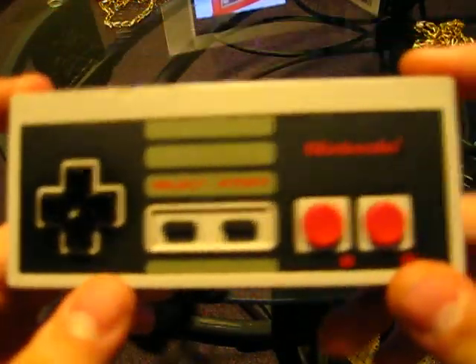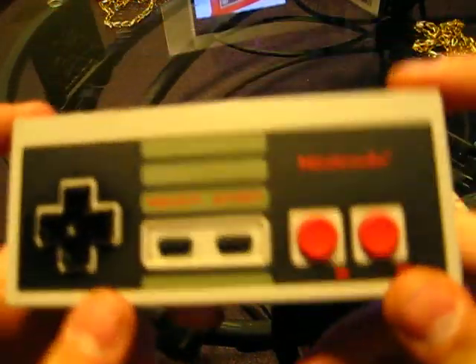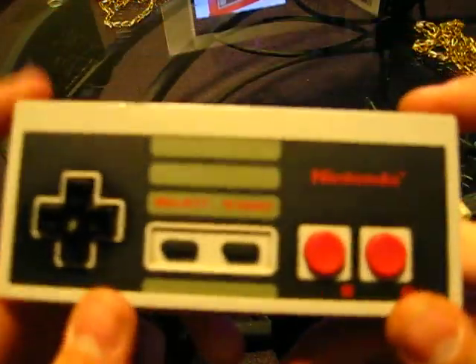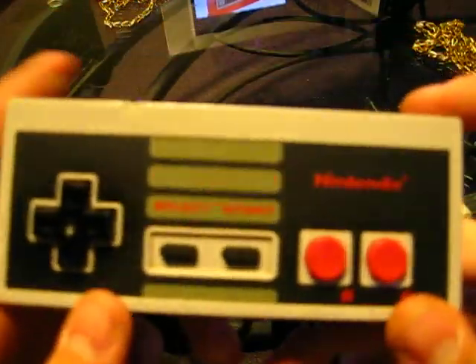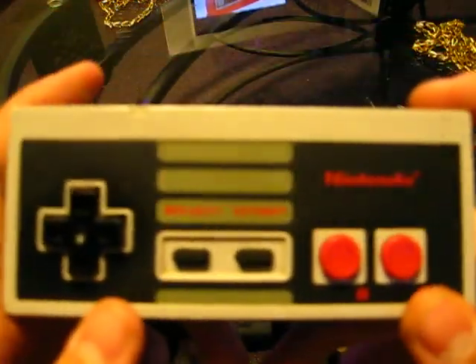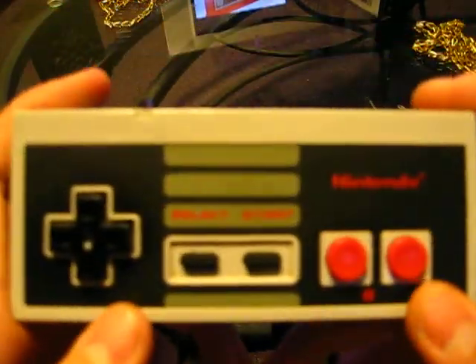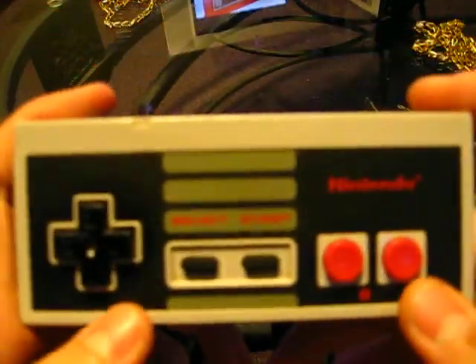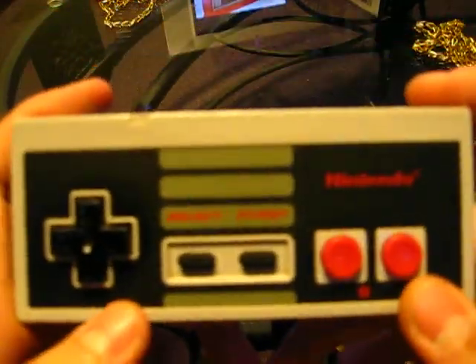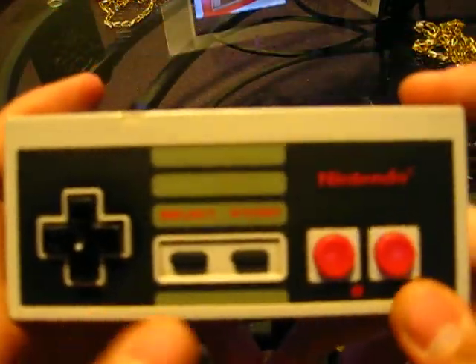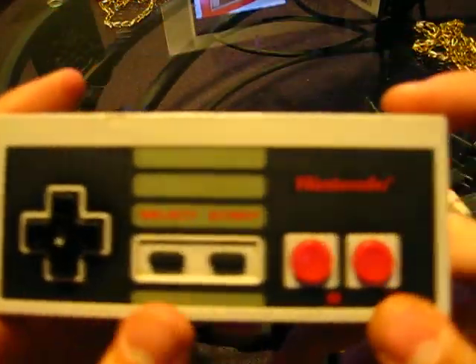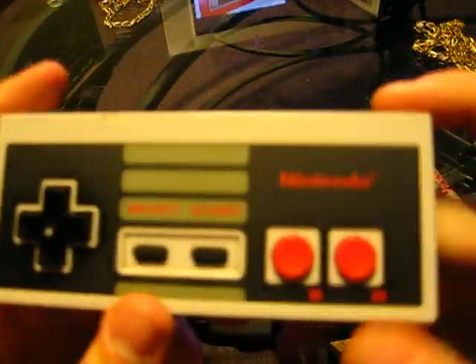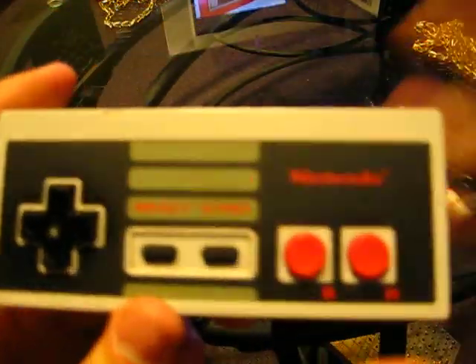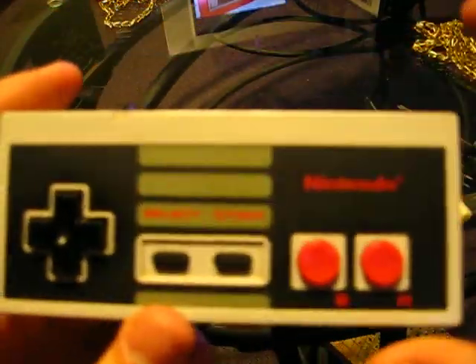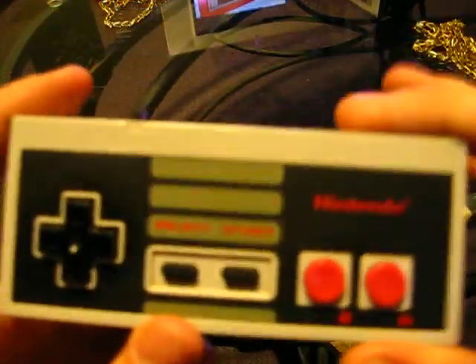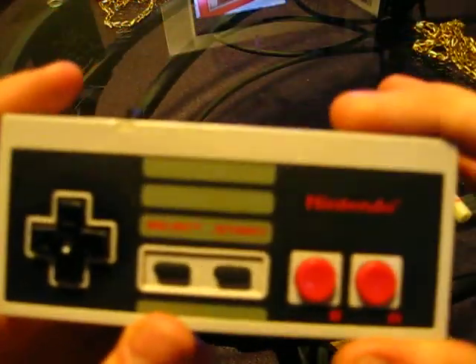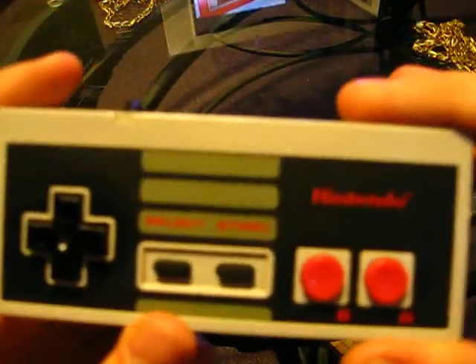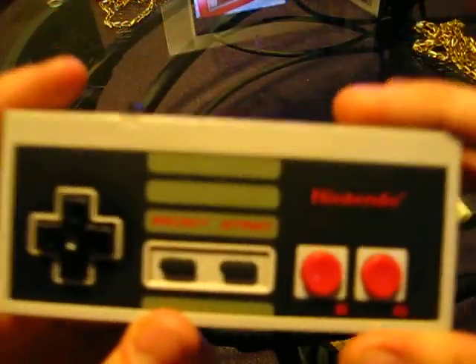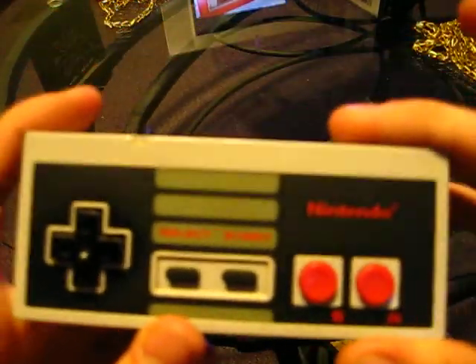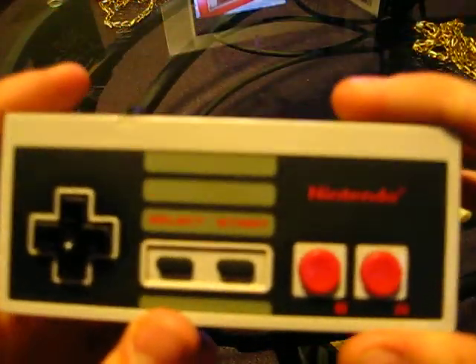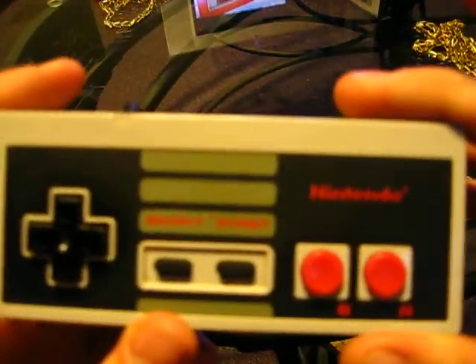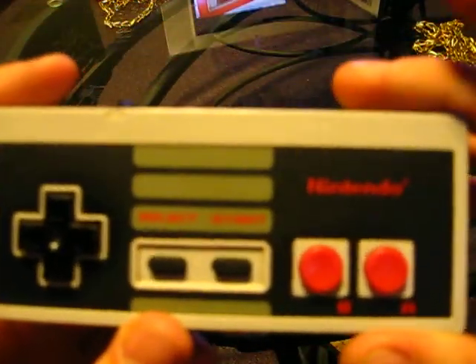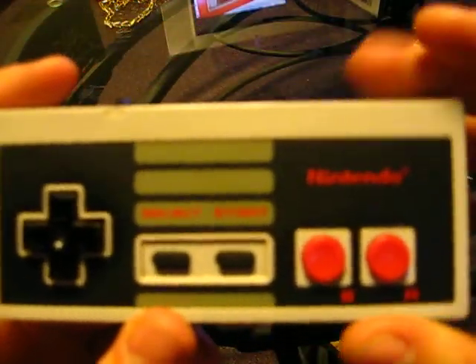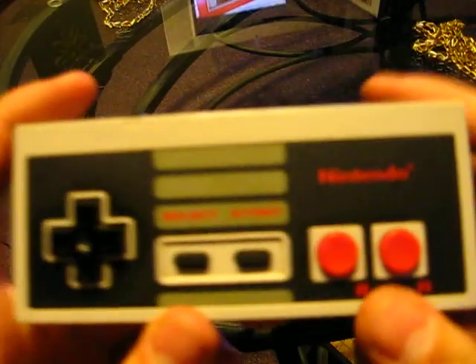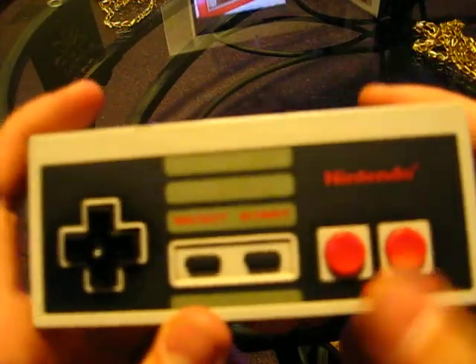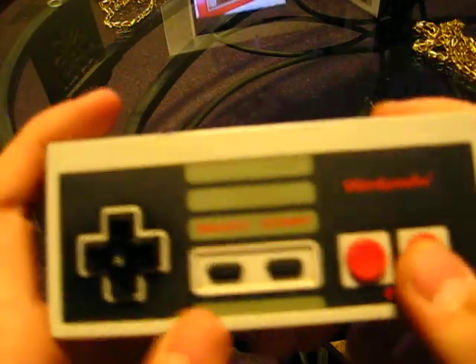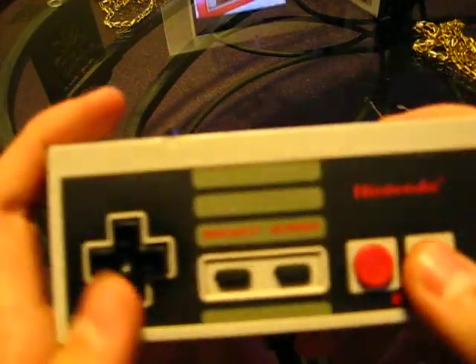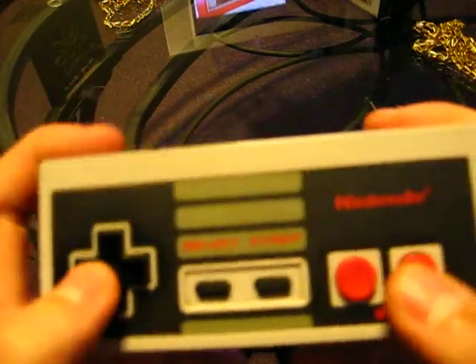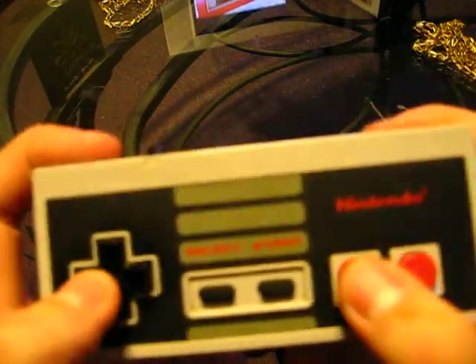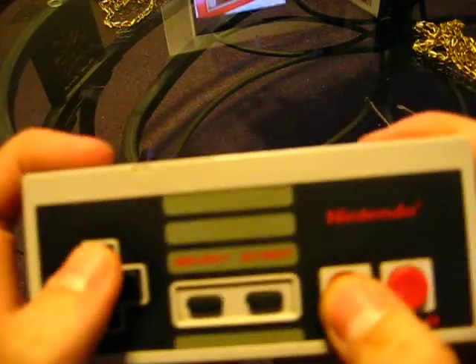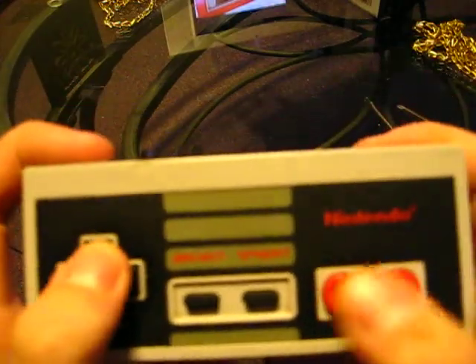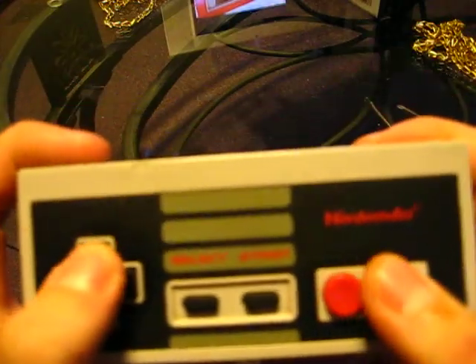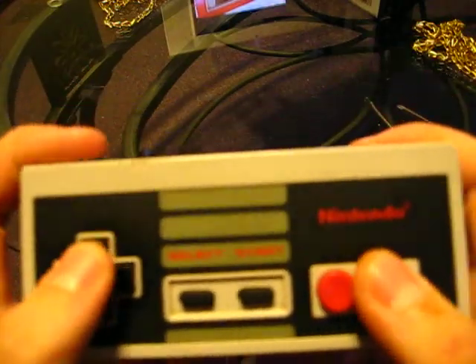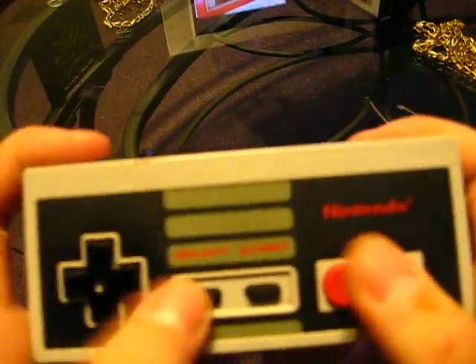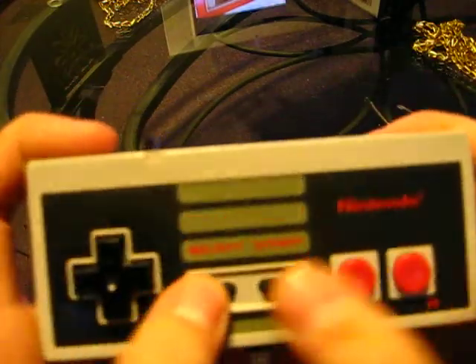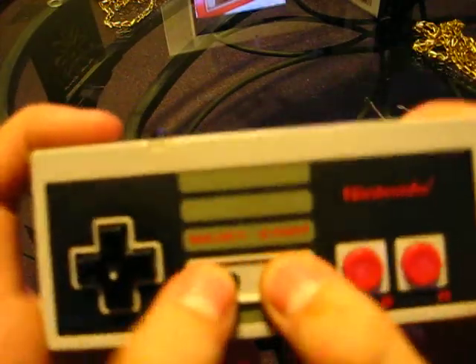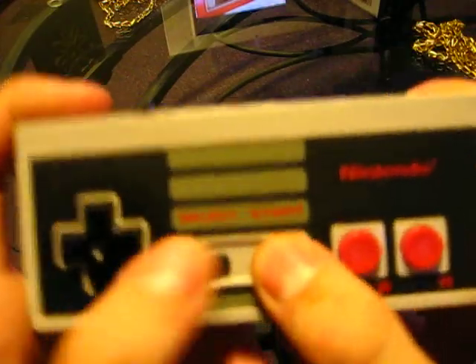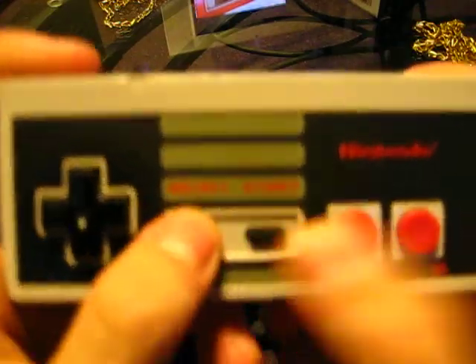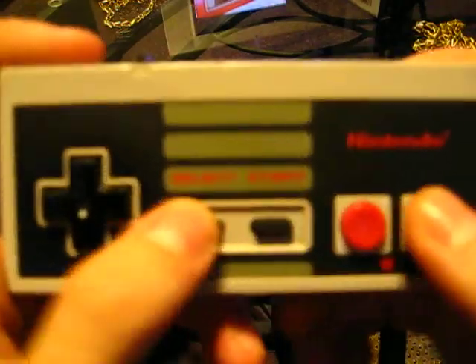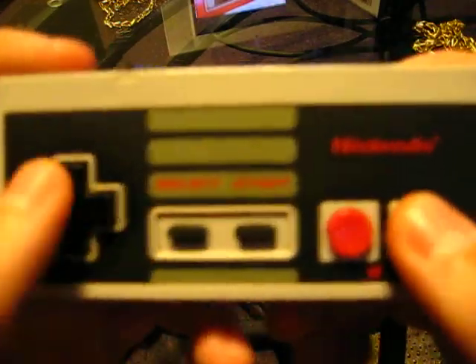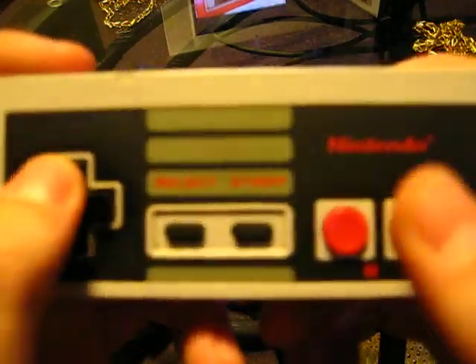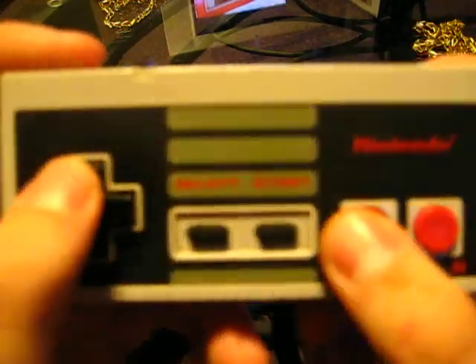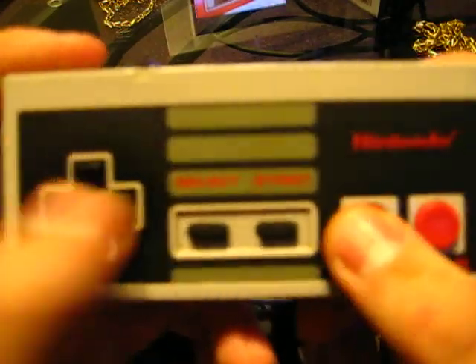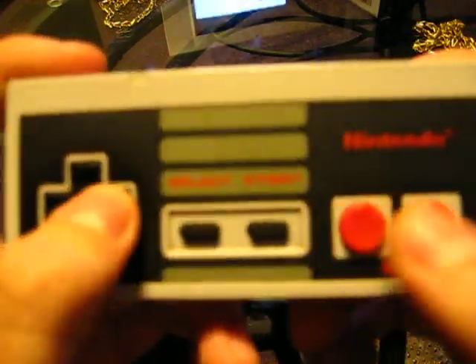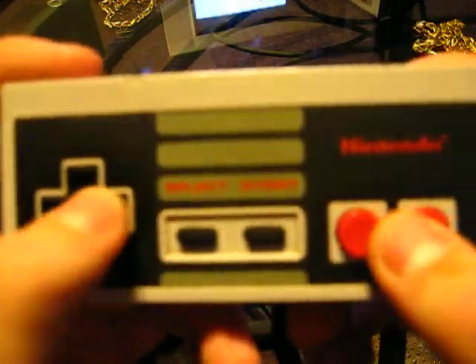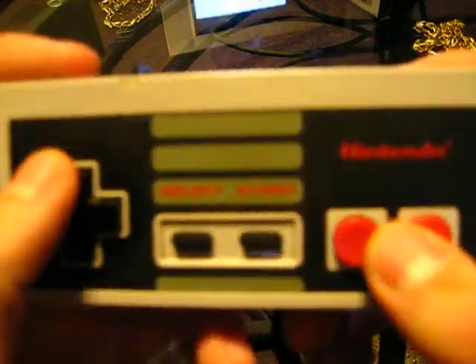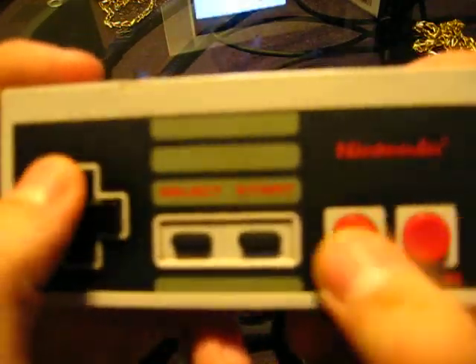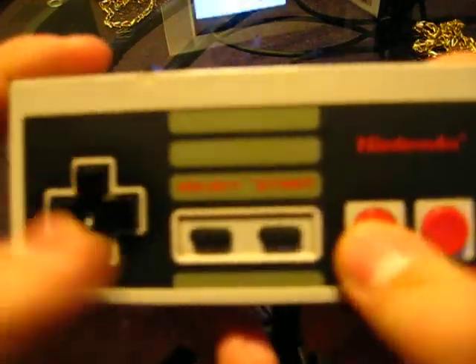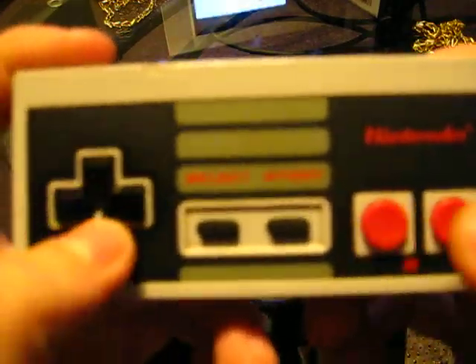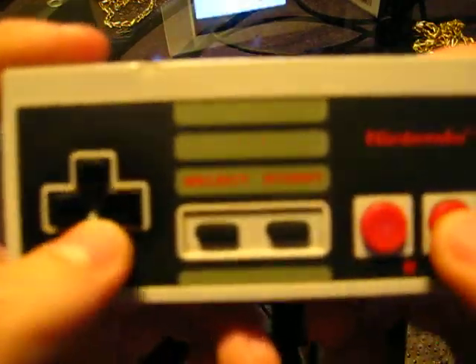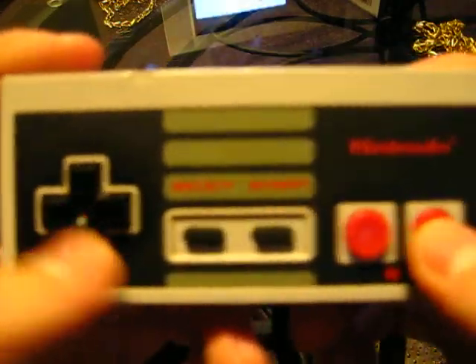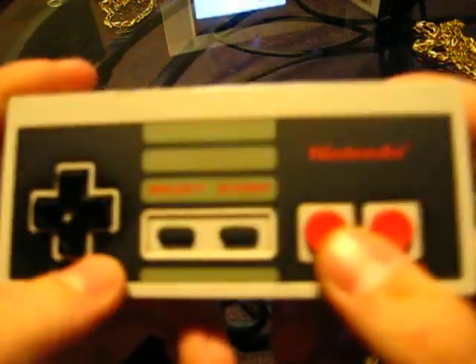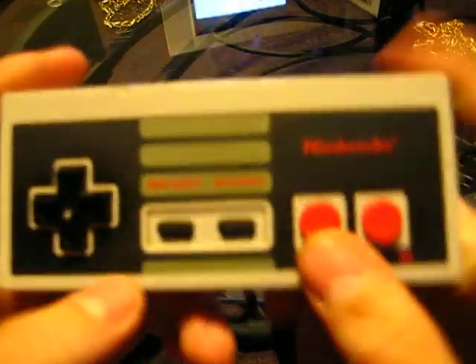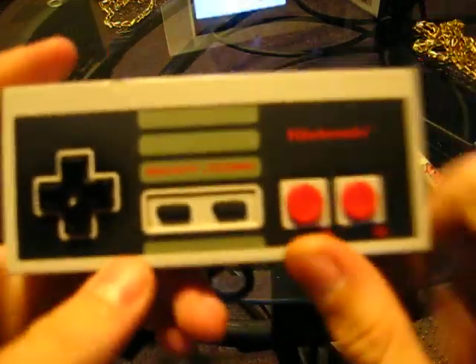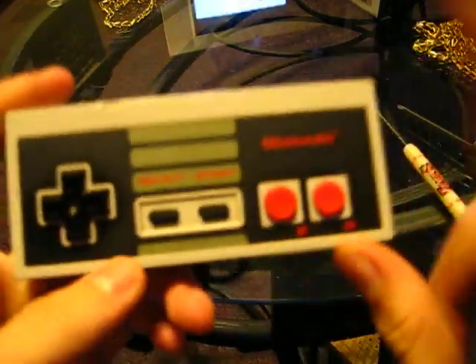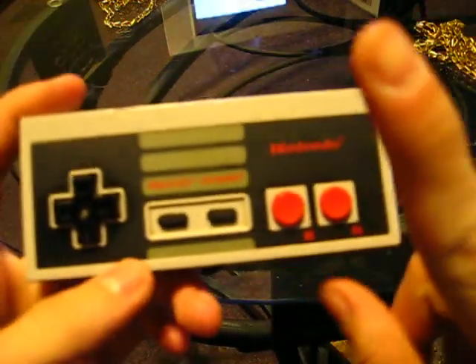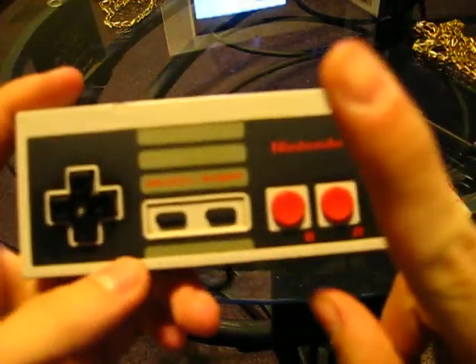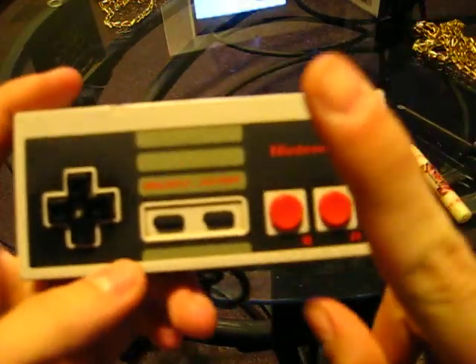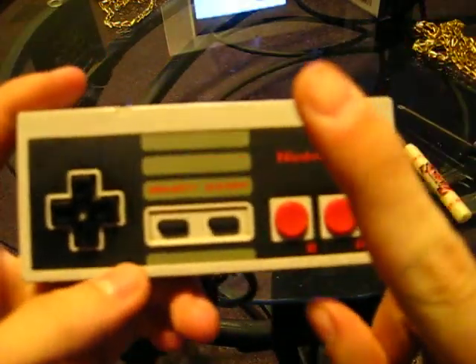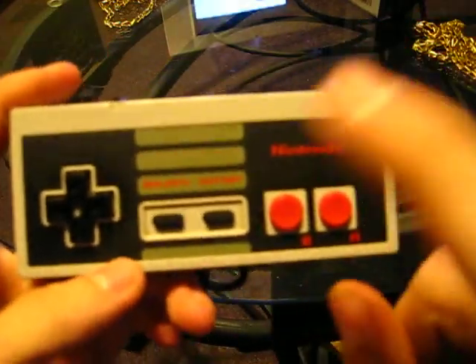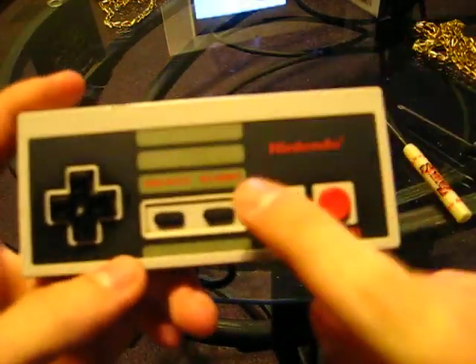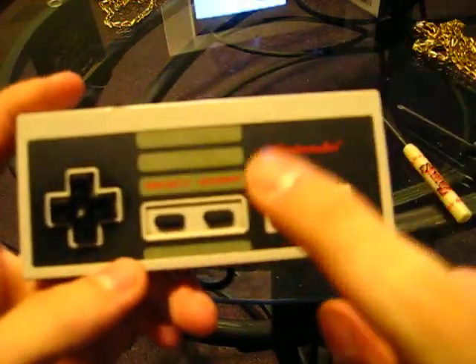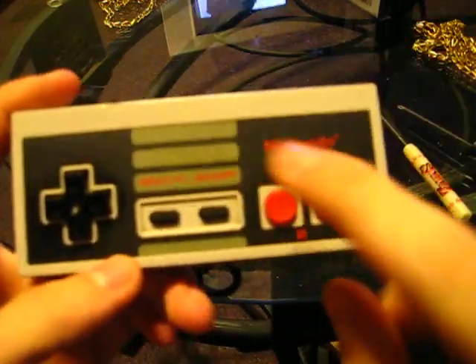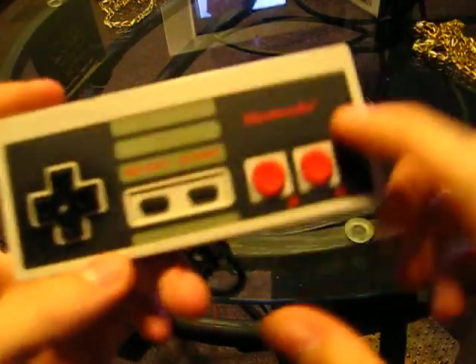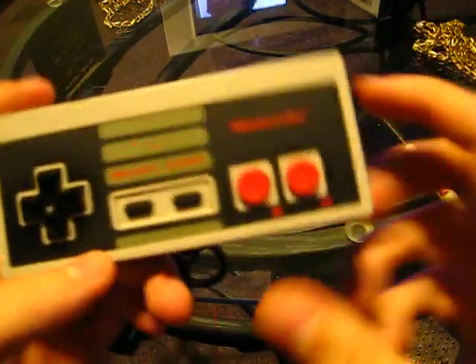I have here an original NES controller, and I believe it actually still works. If I was Mario, I would be dead.